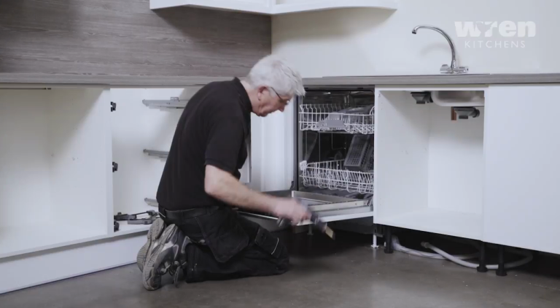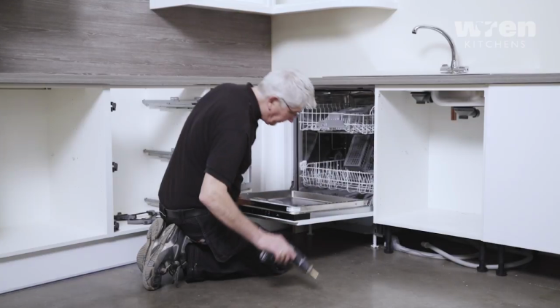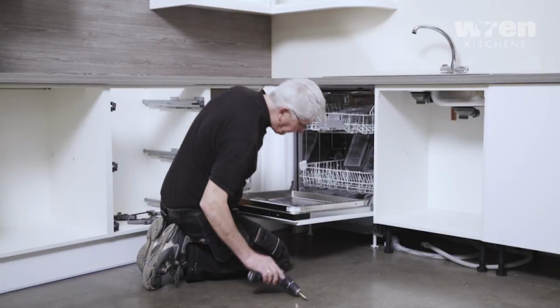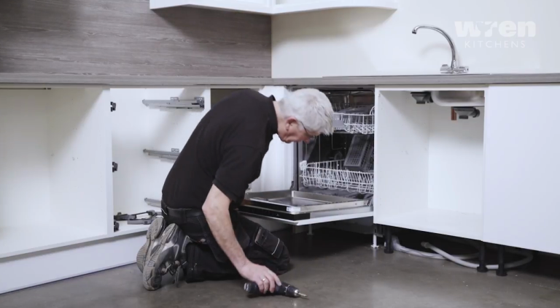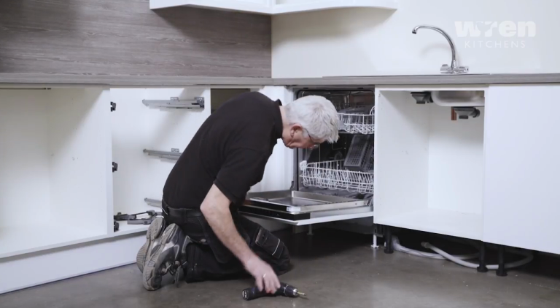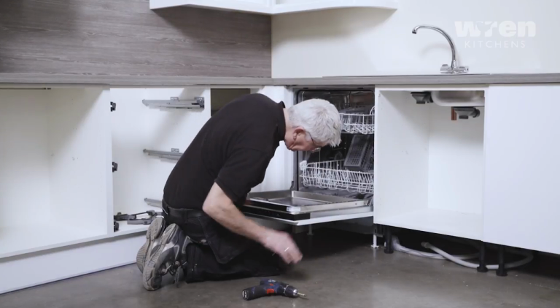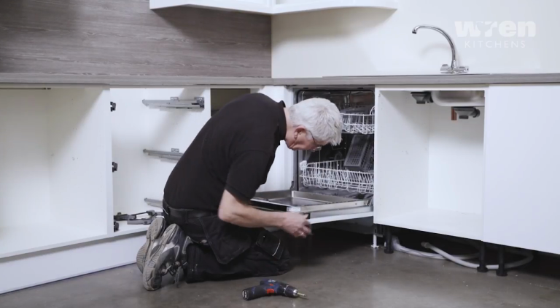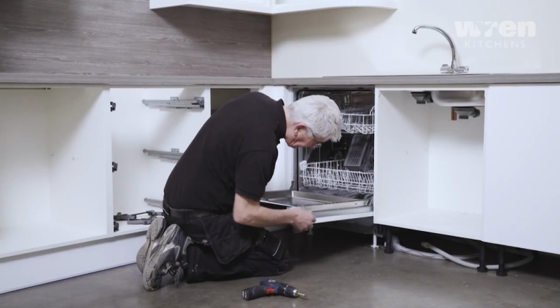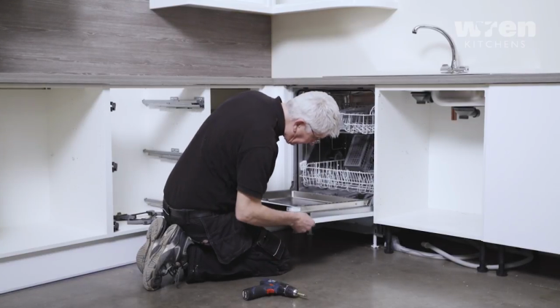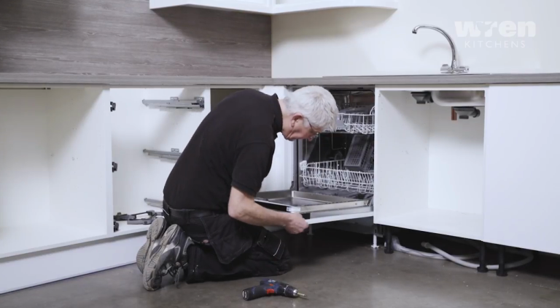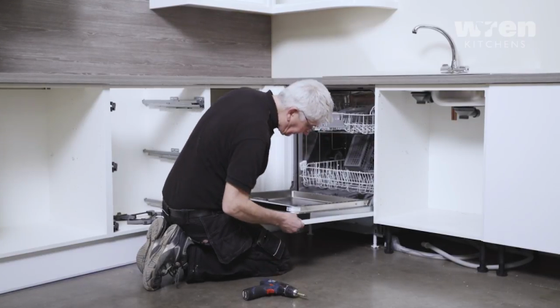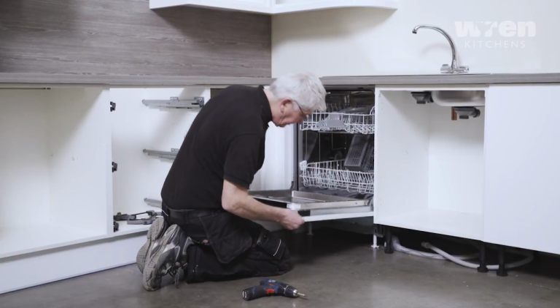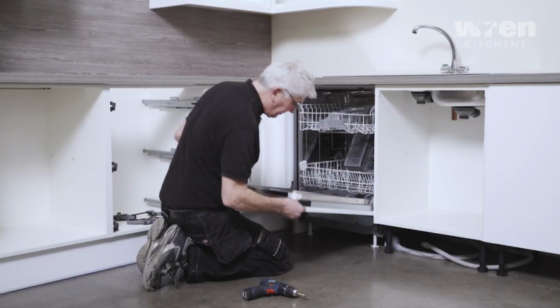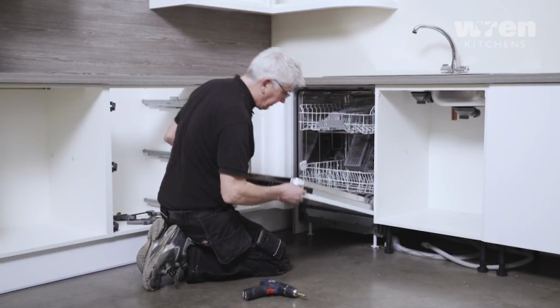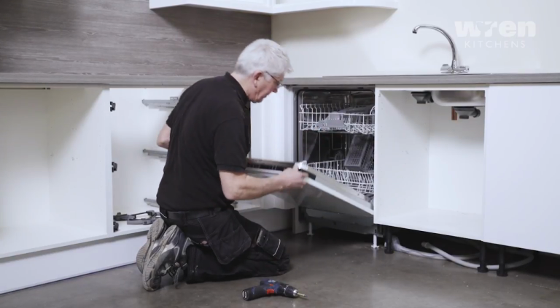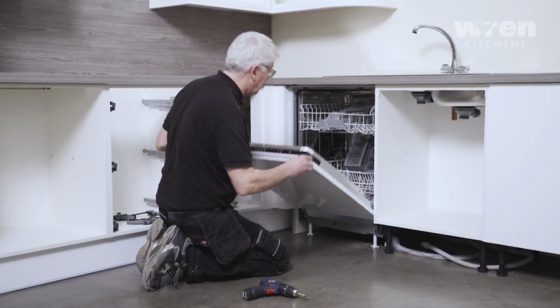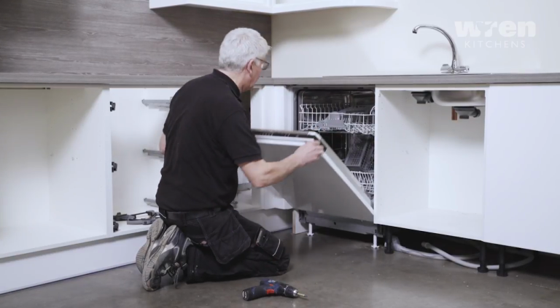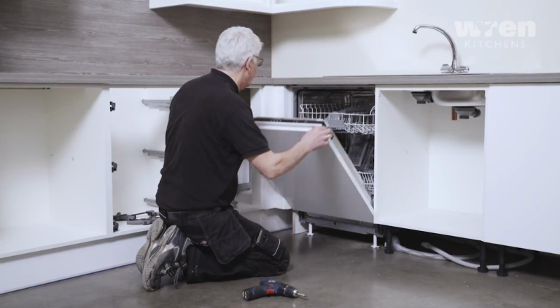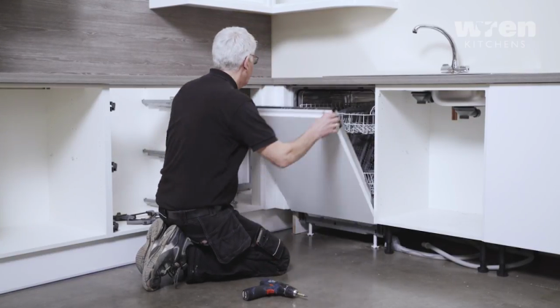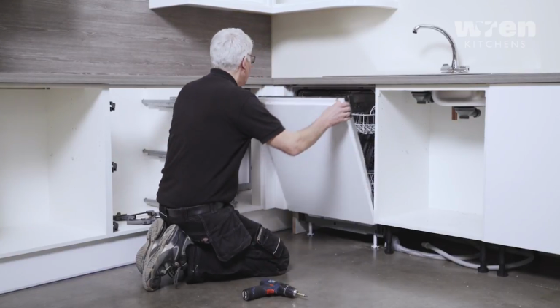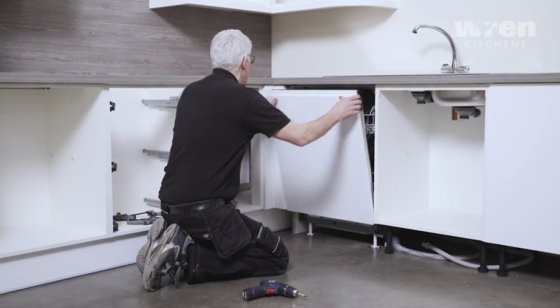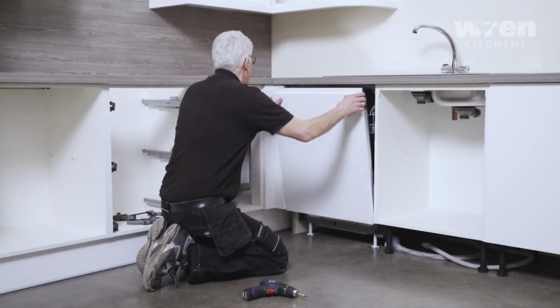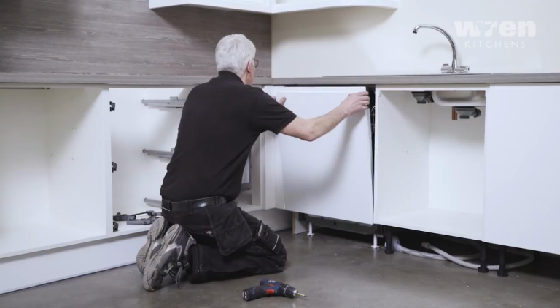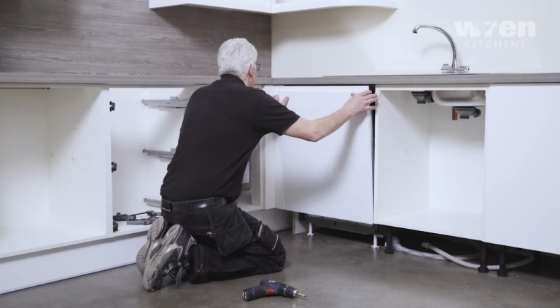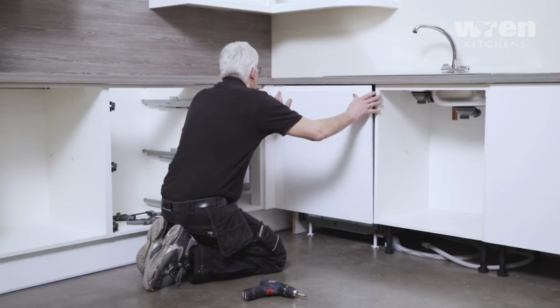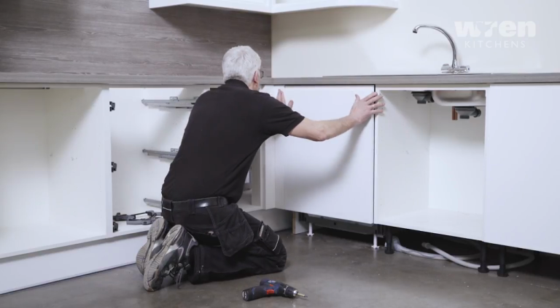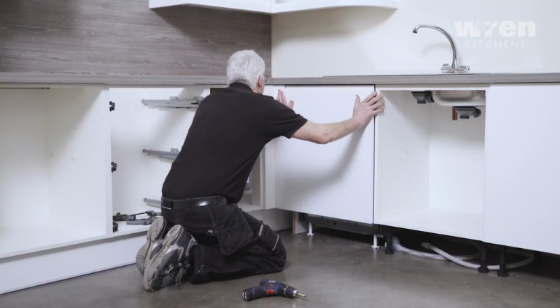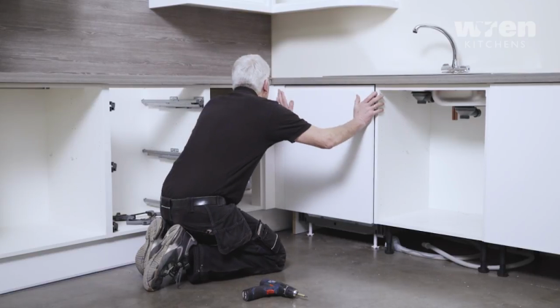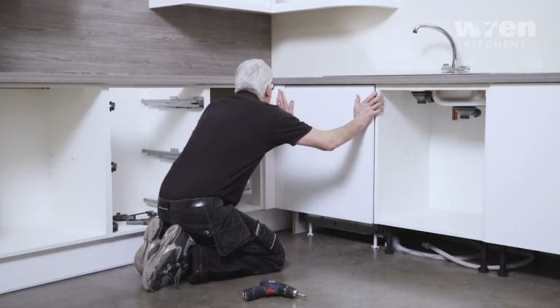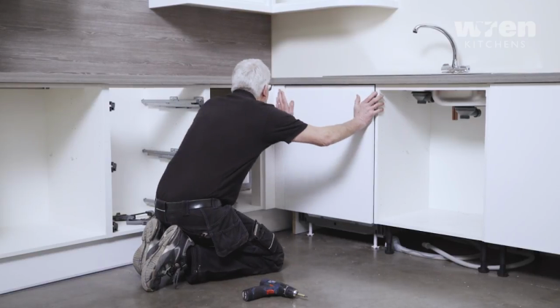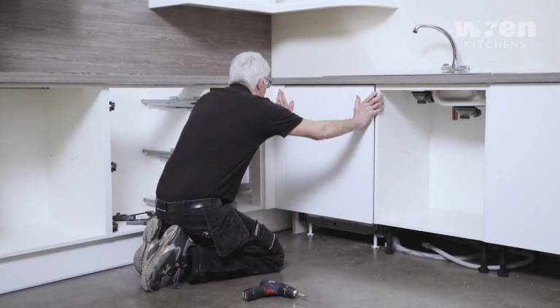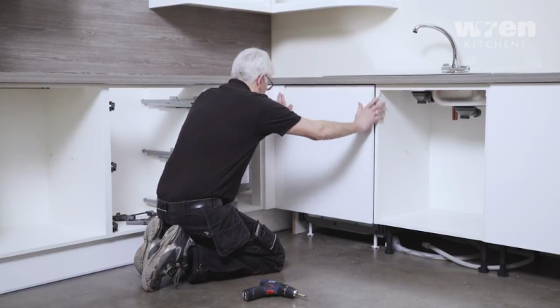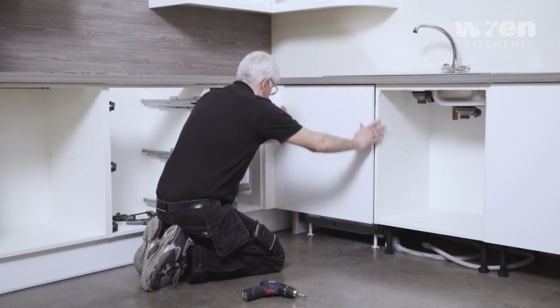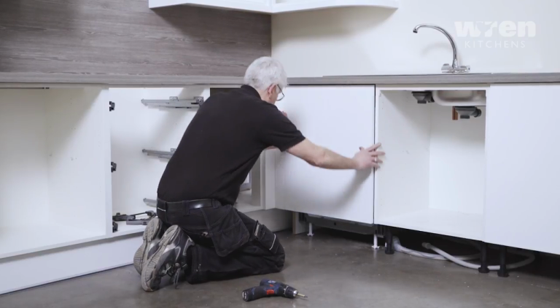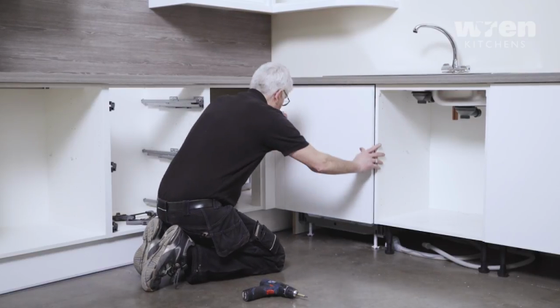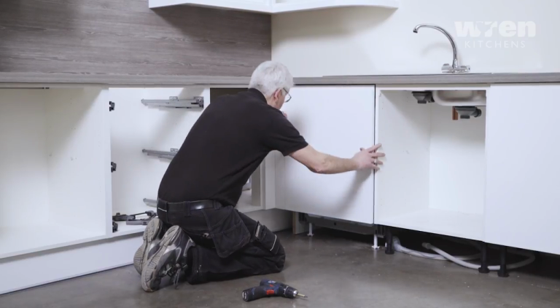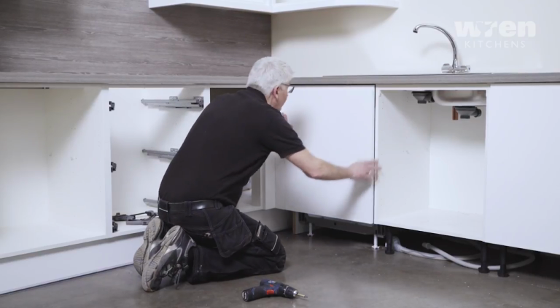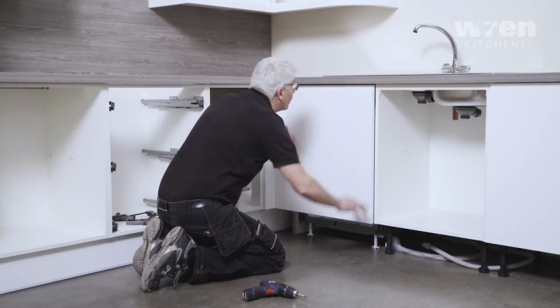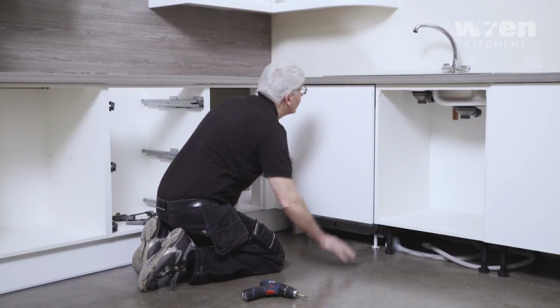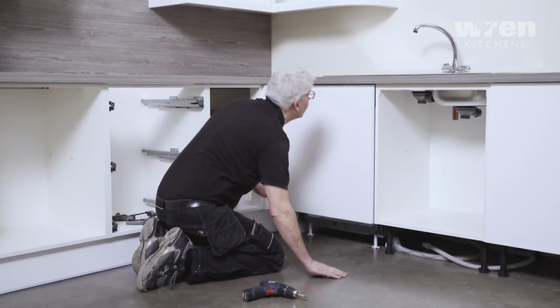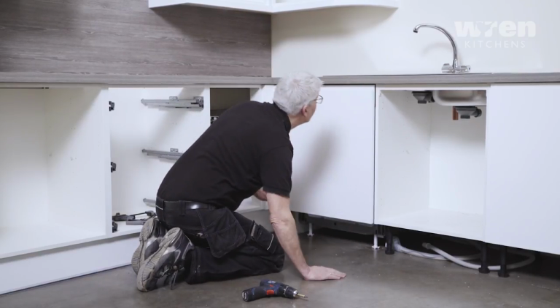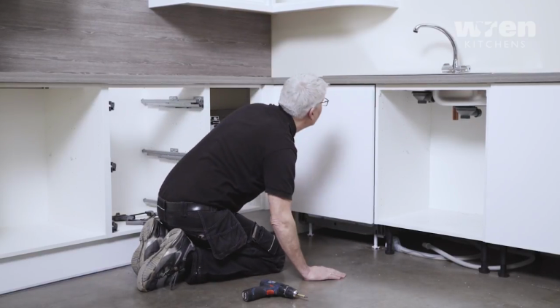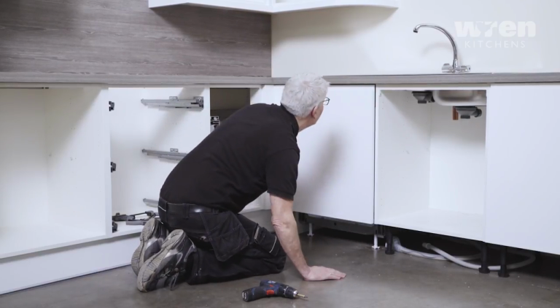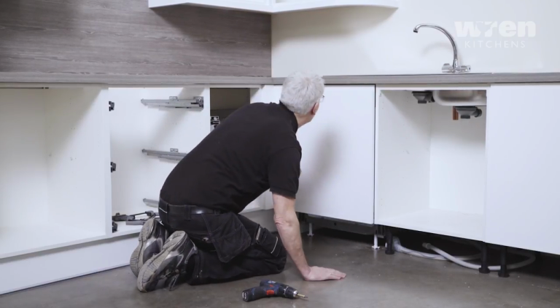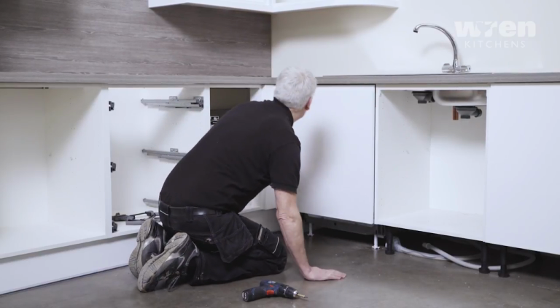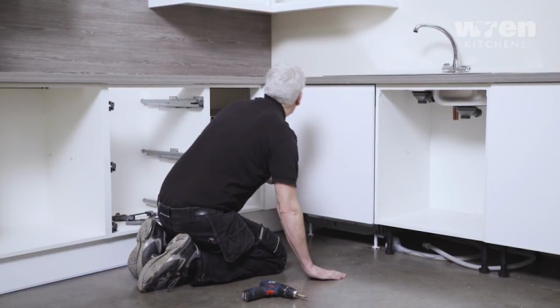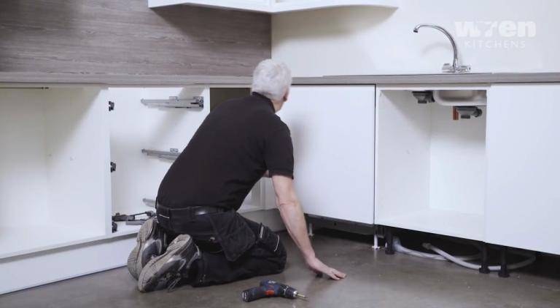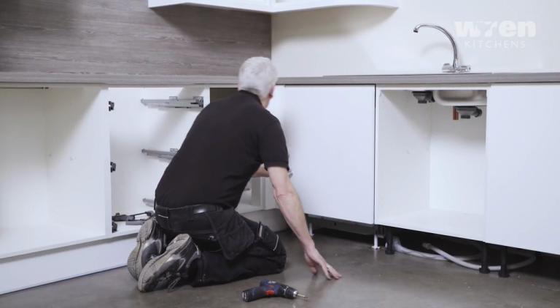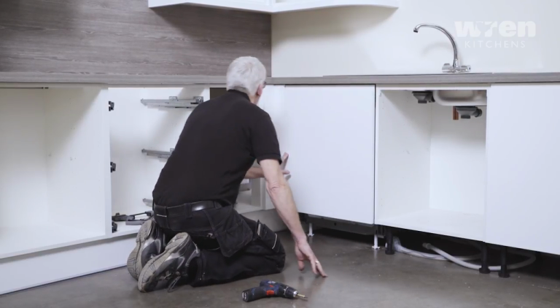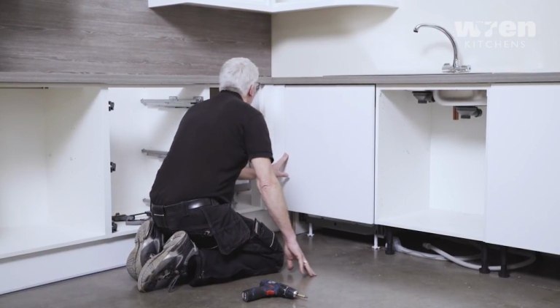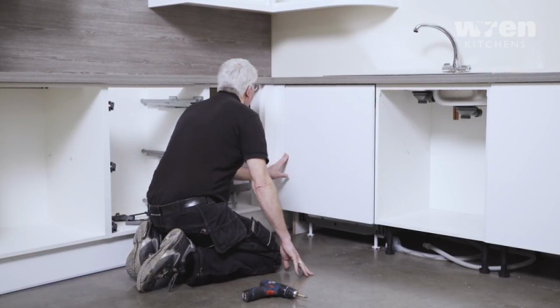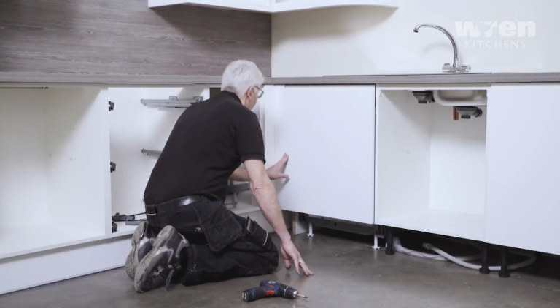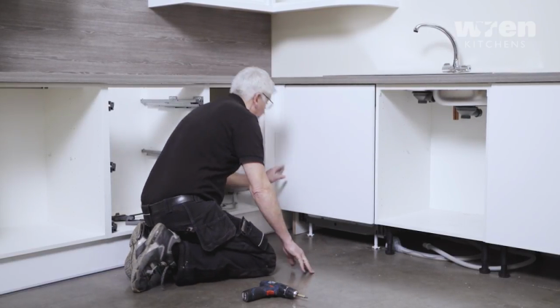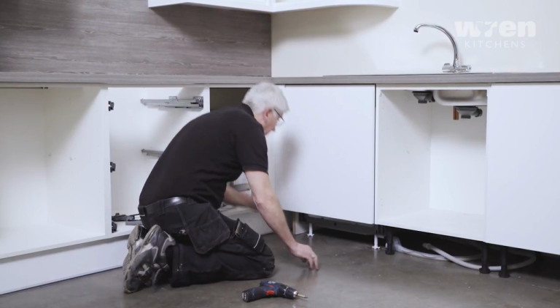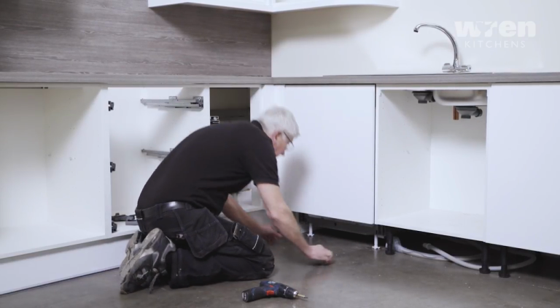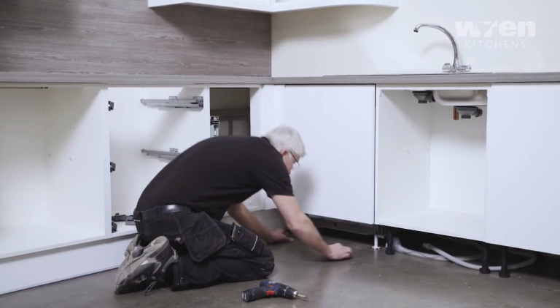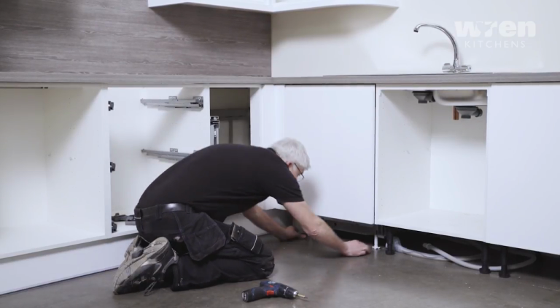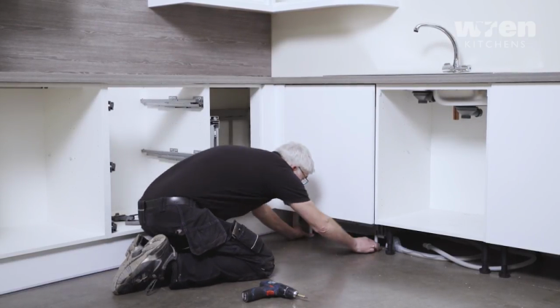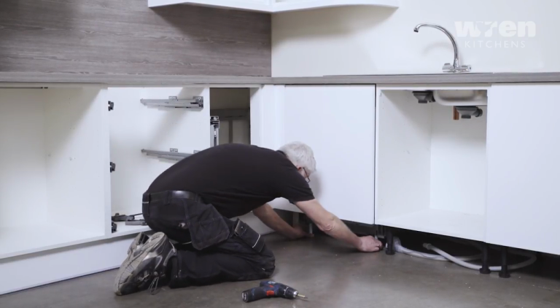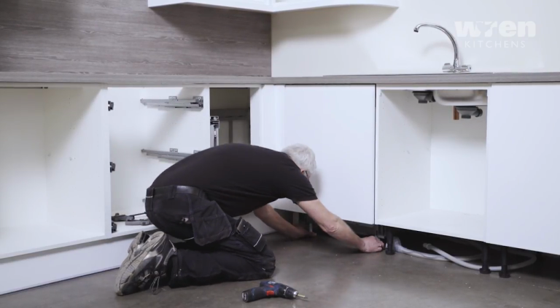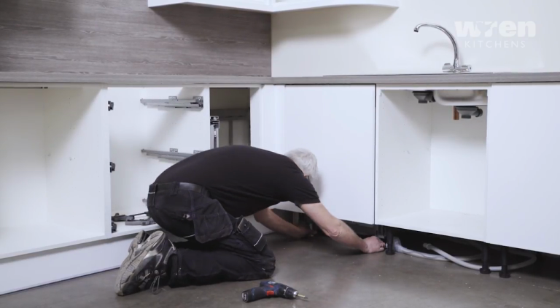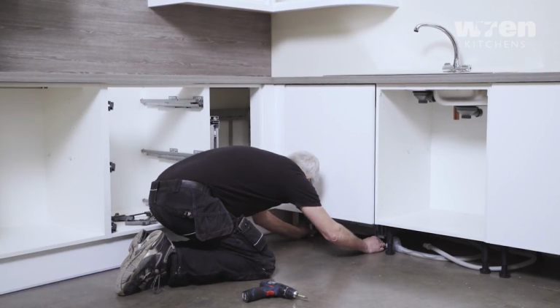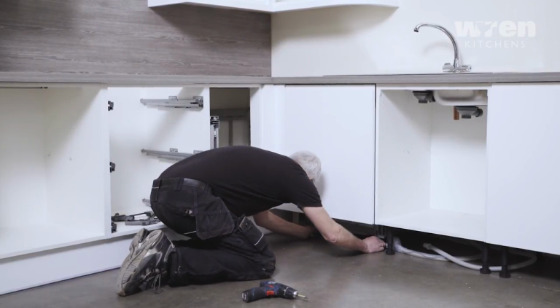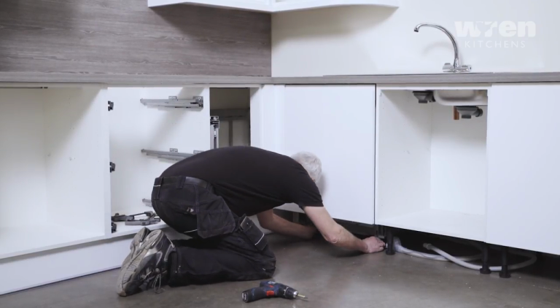Install the door to the dishwasher as per the manufacturer's instructions.